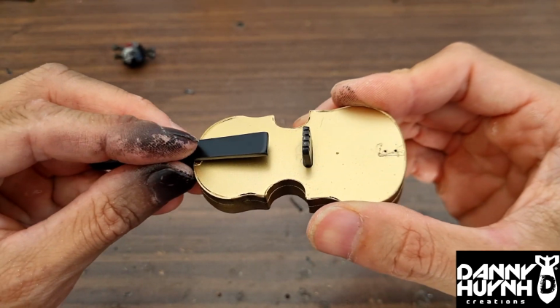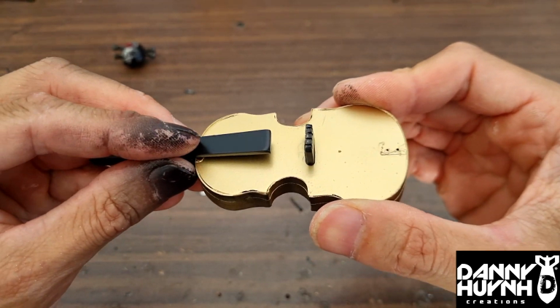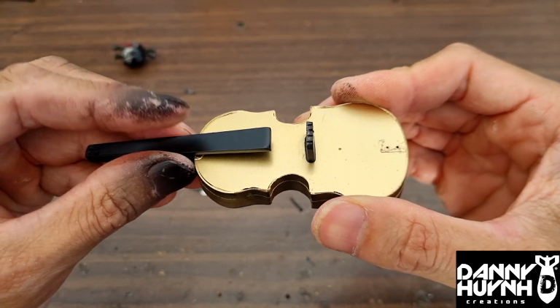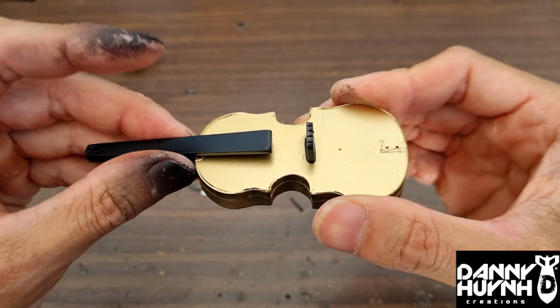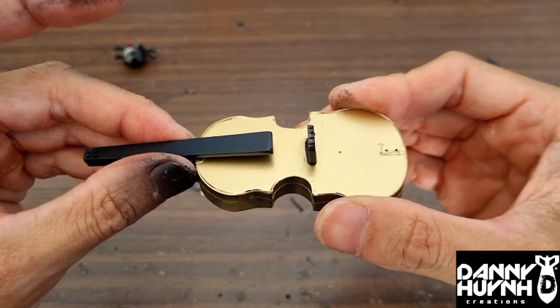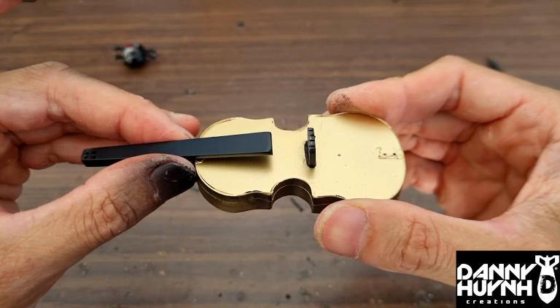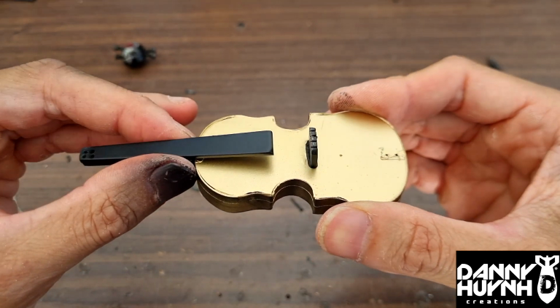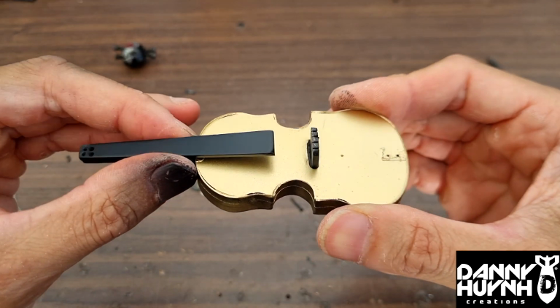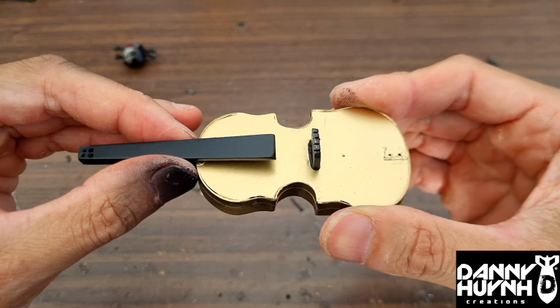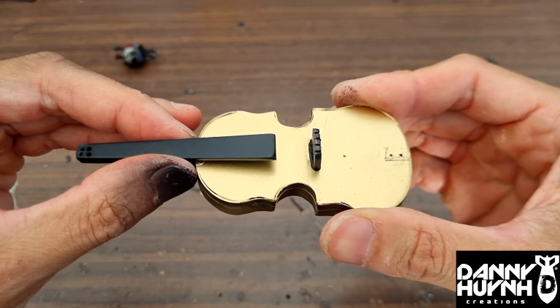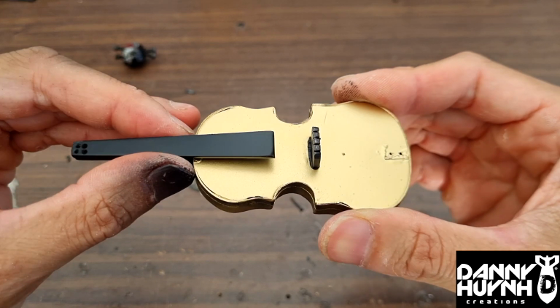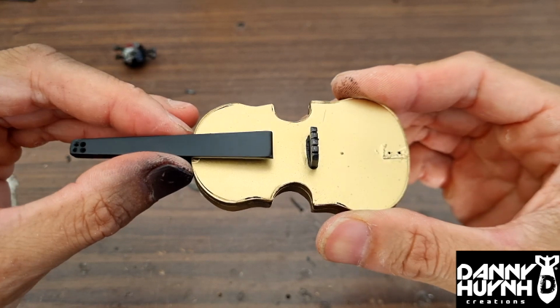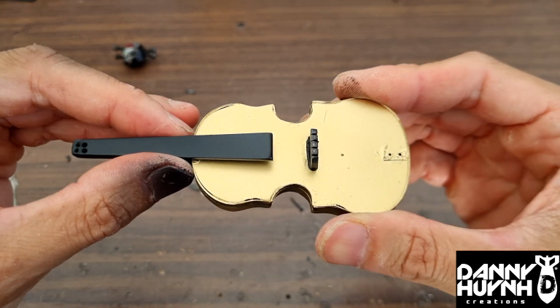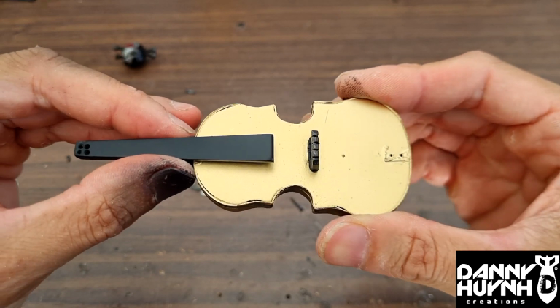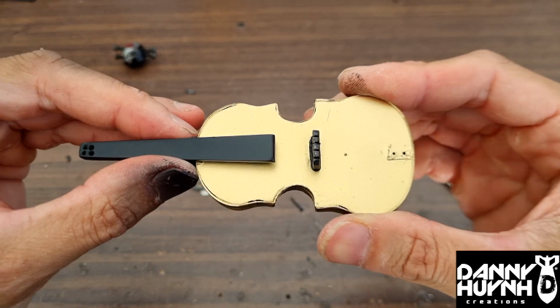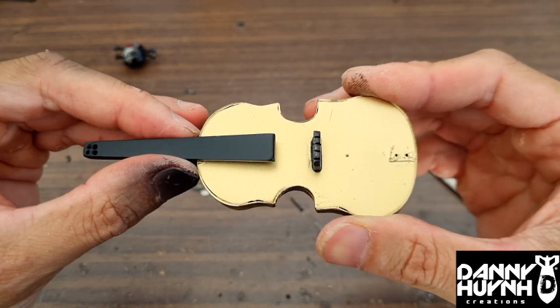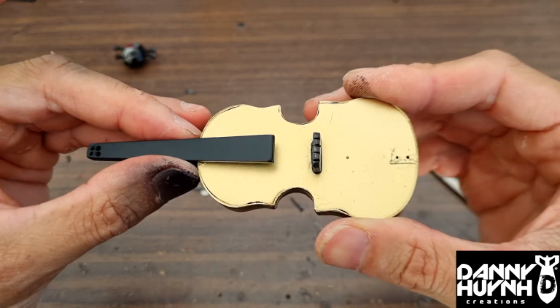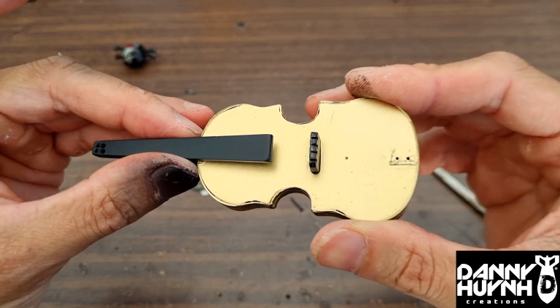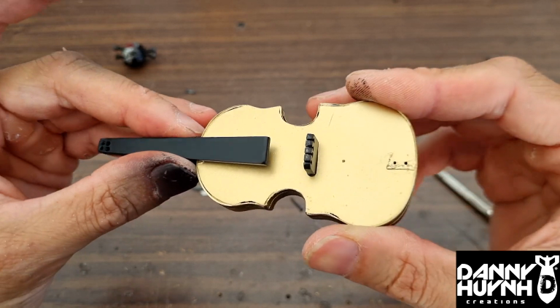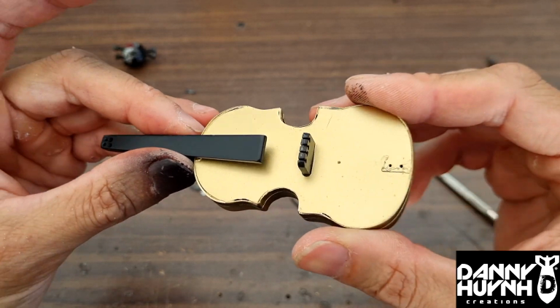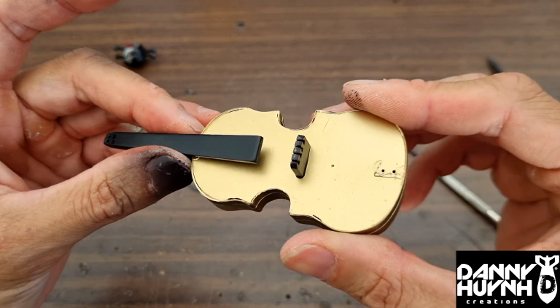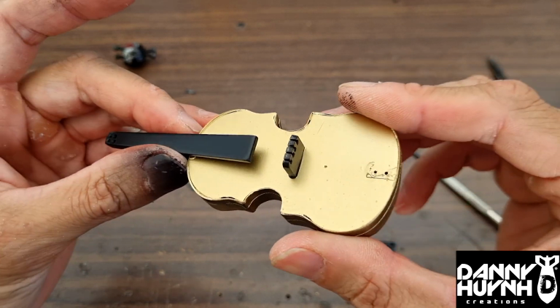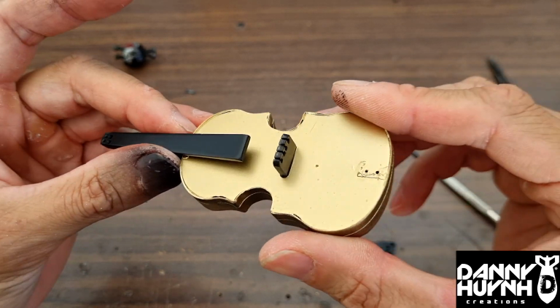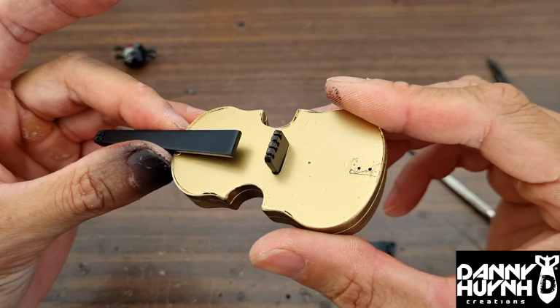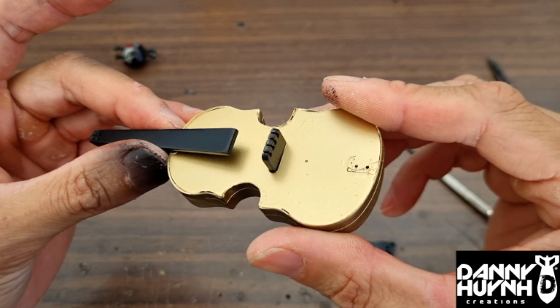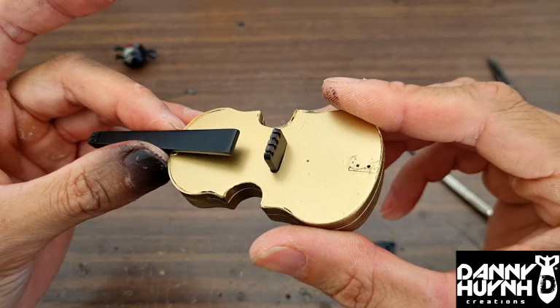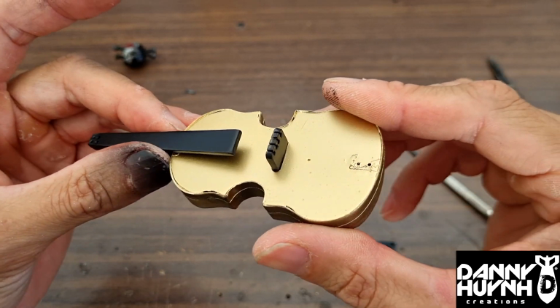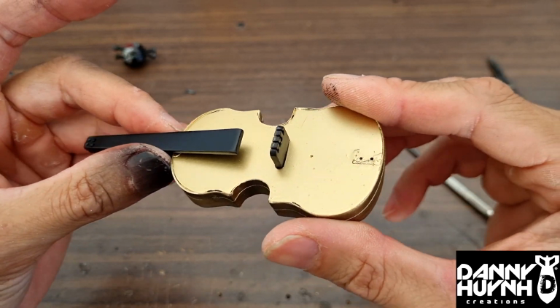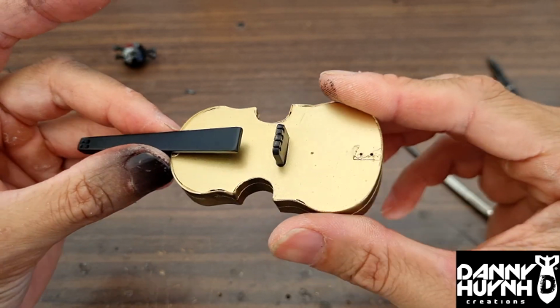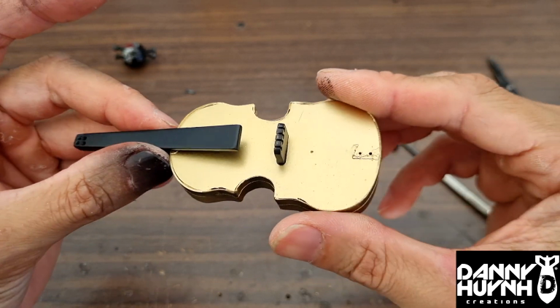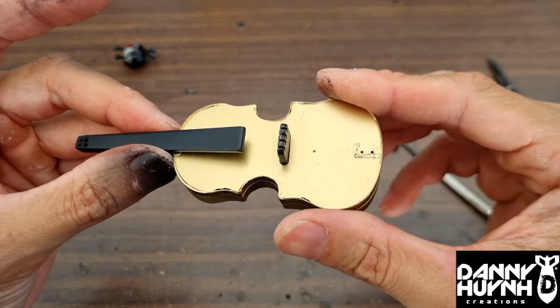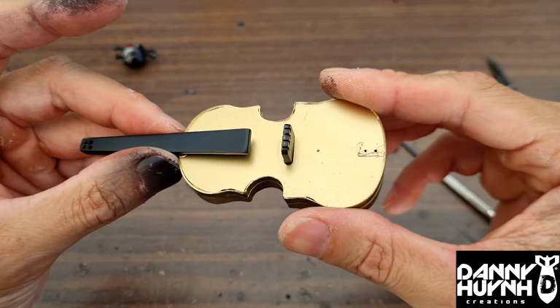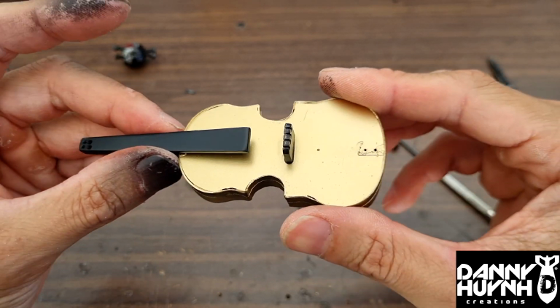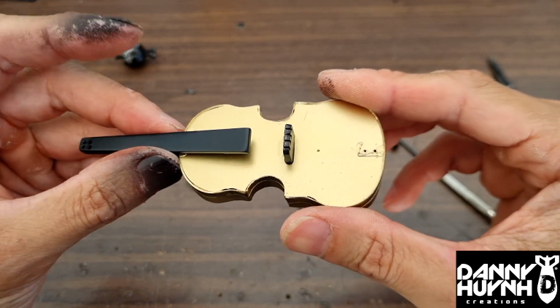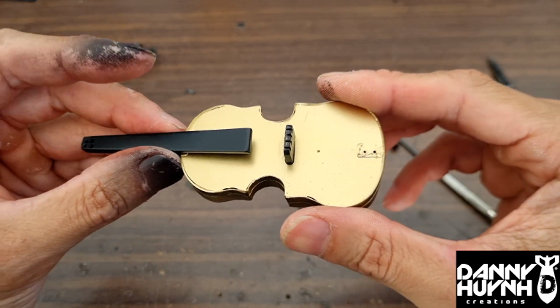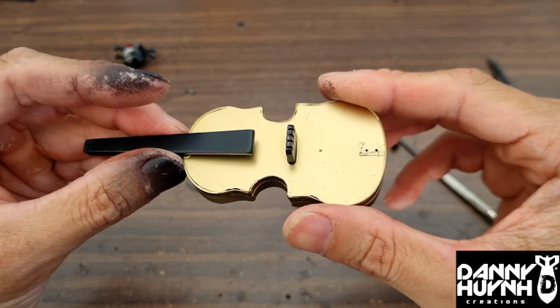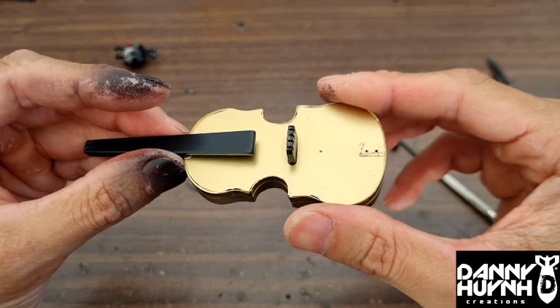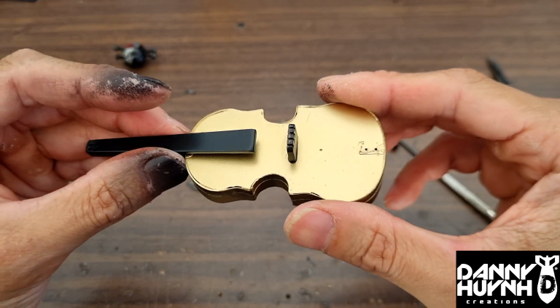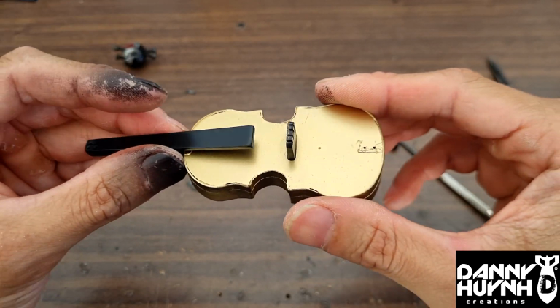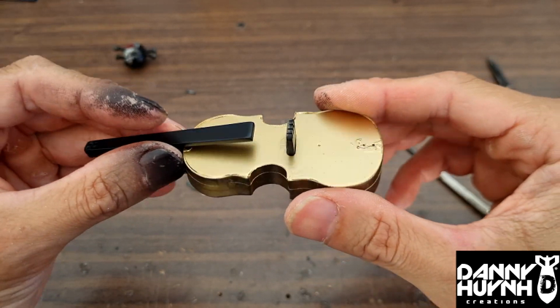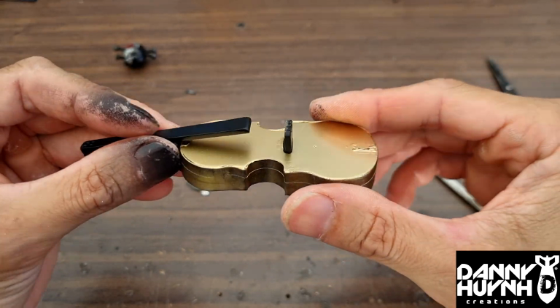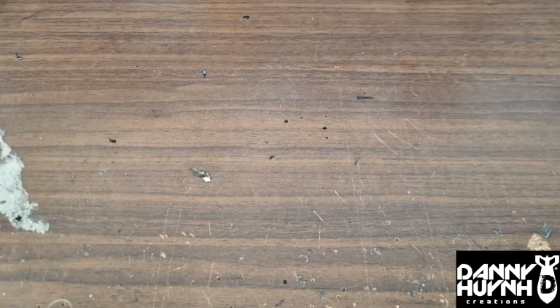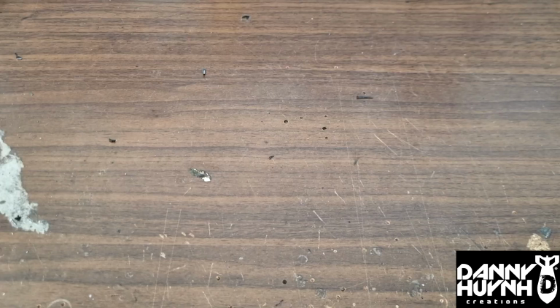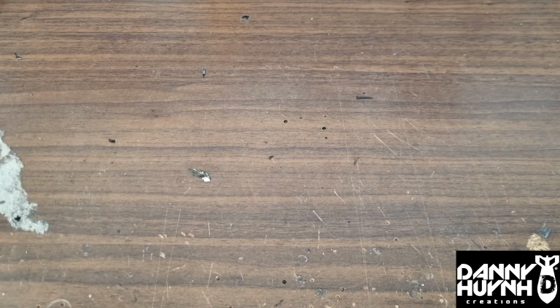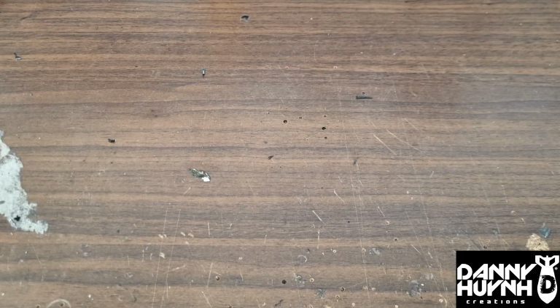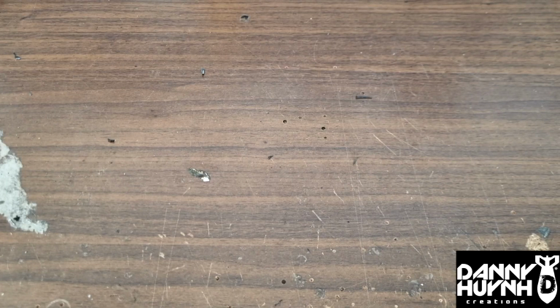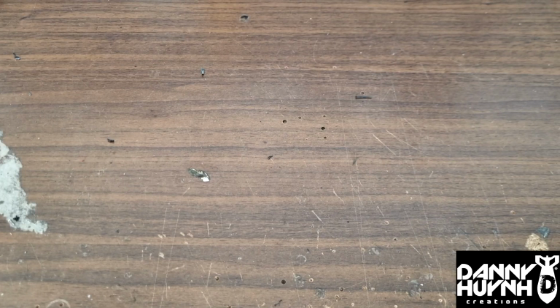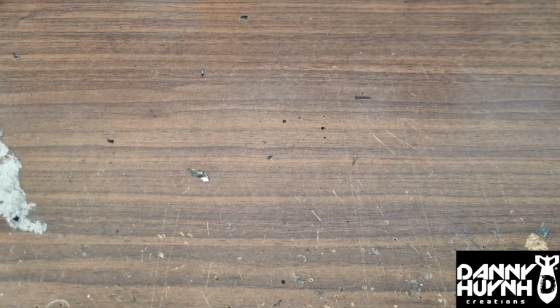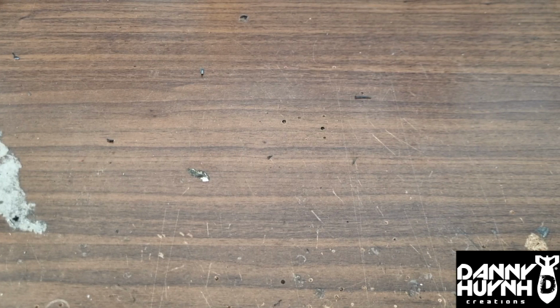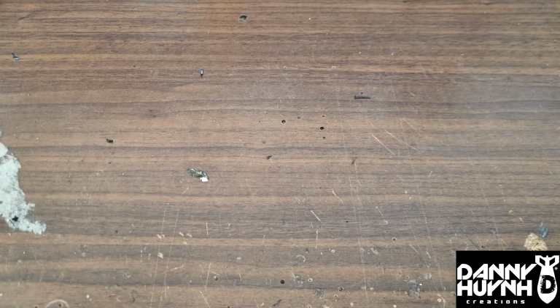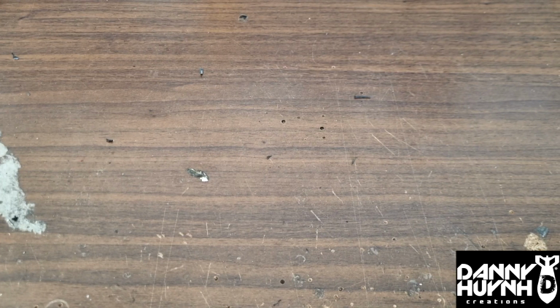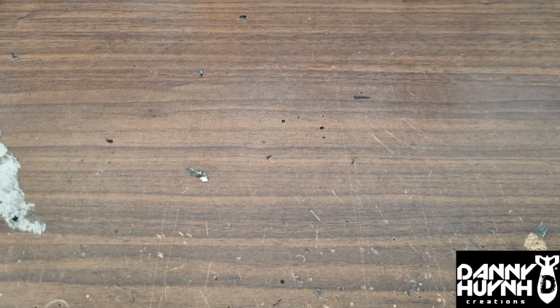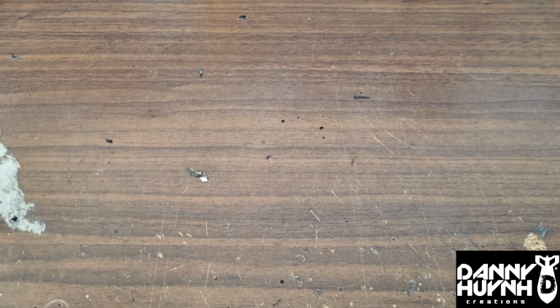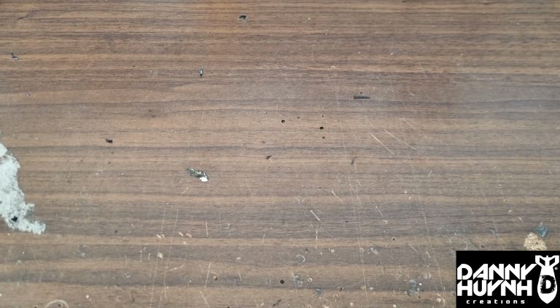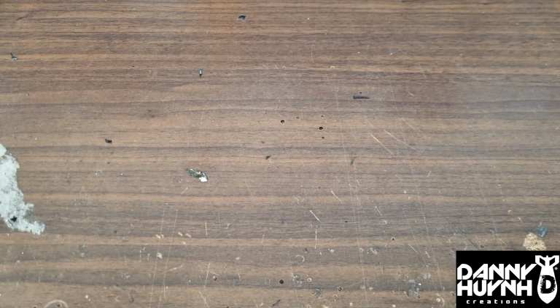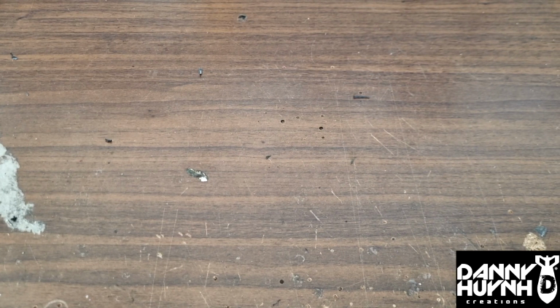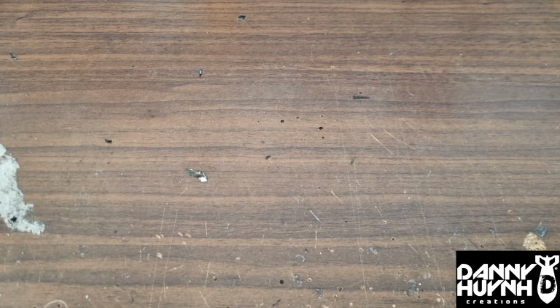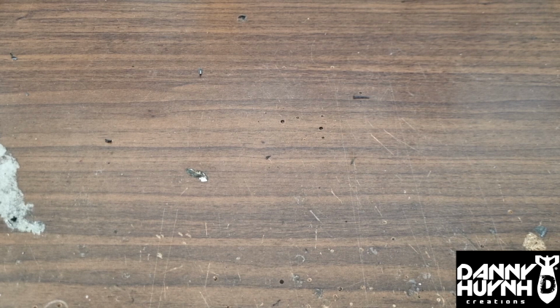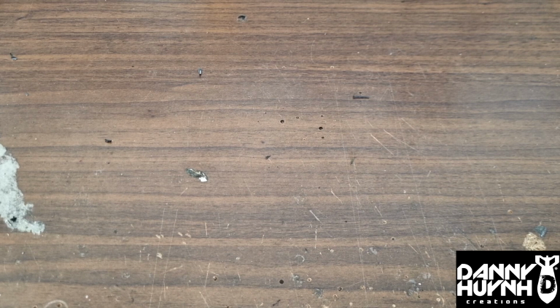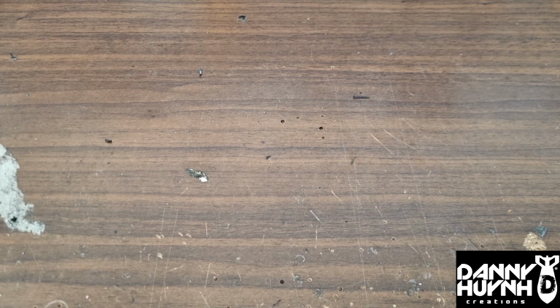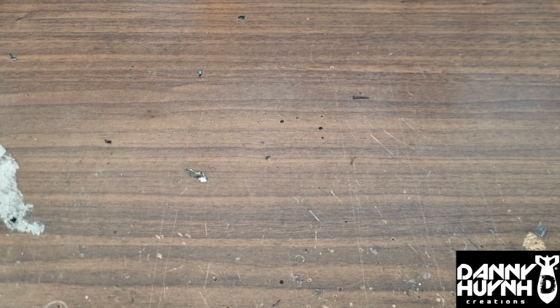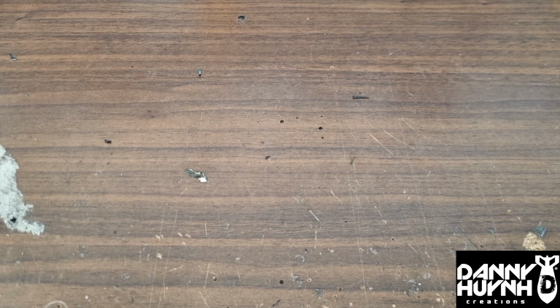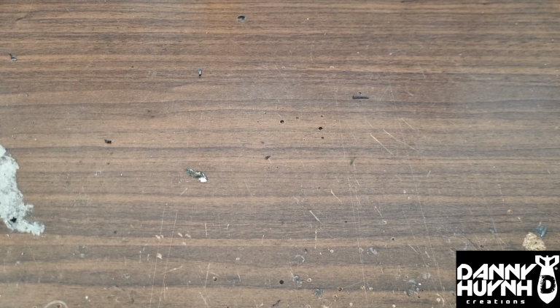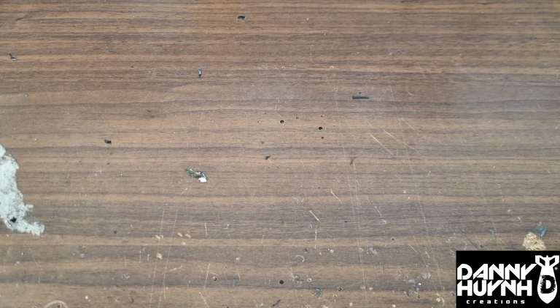So let's put it together and throw it in dirt. Now this is what it looks like.